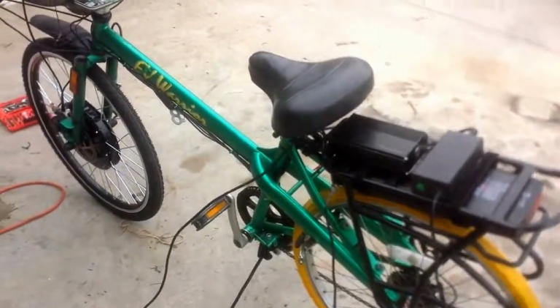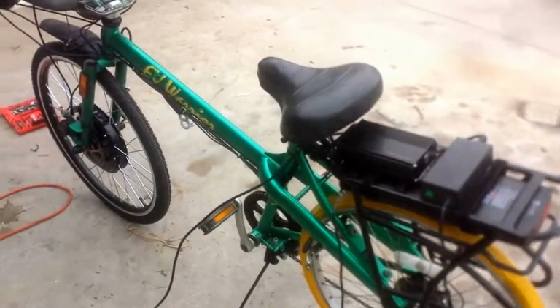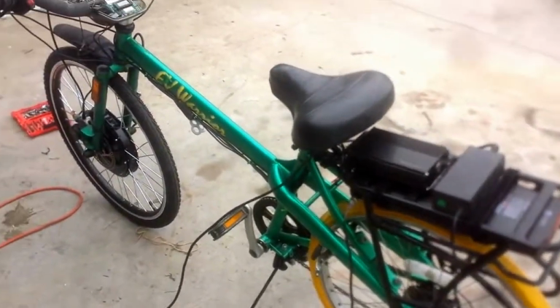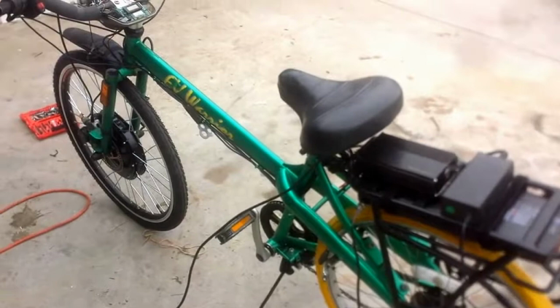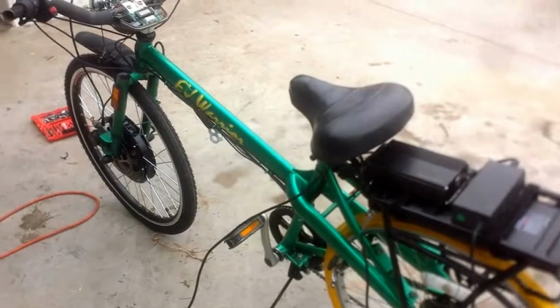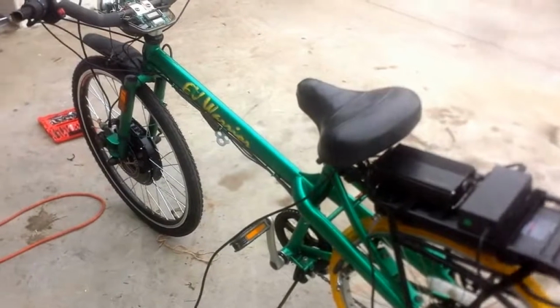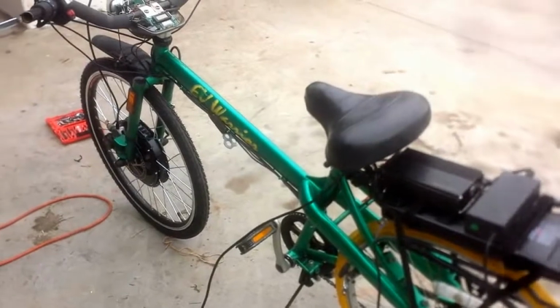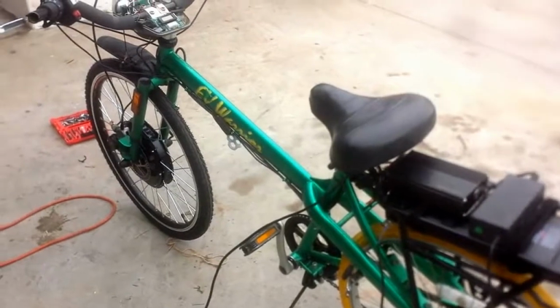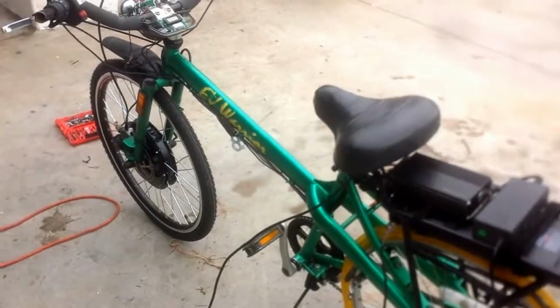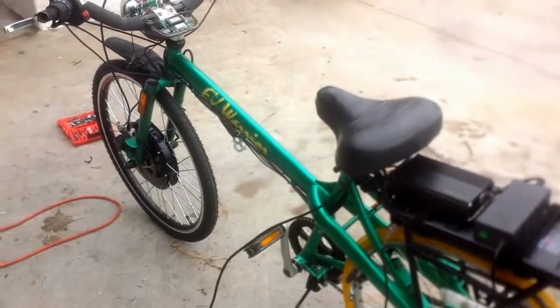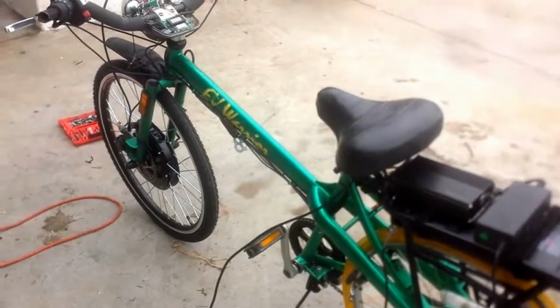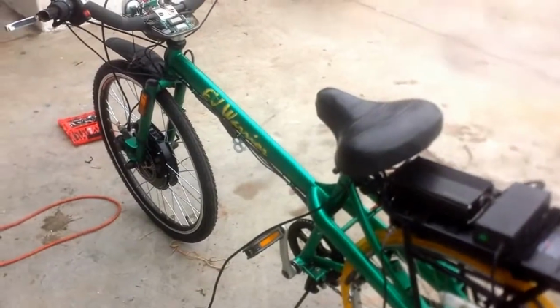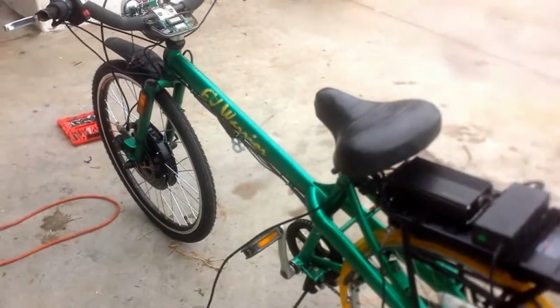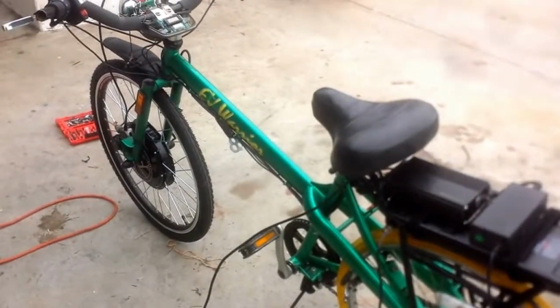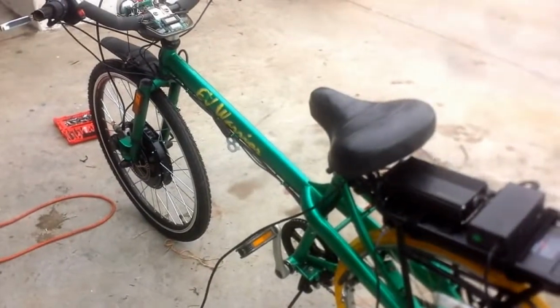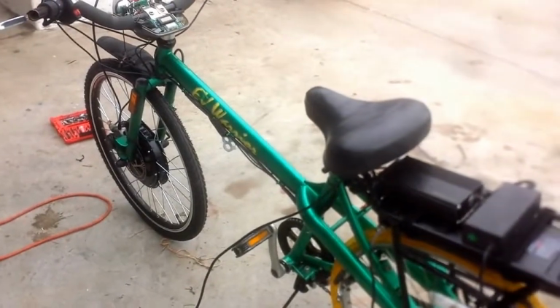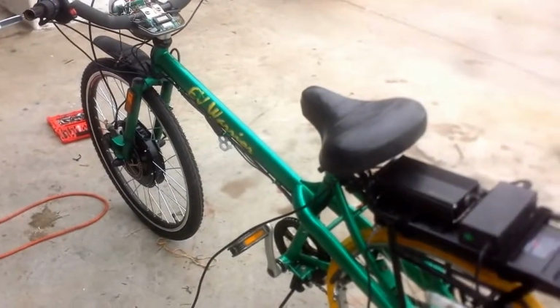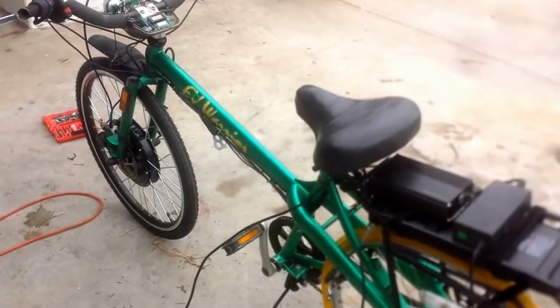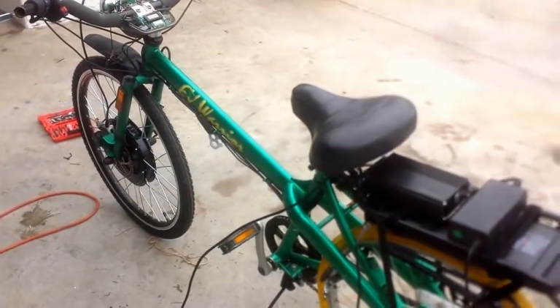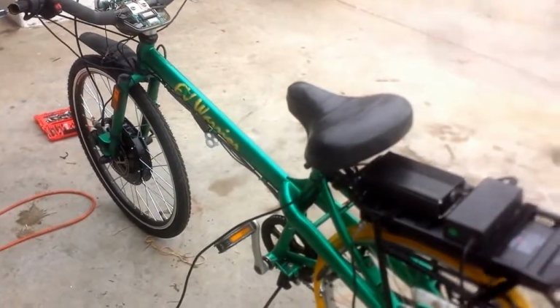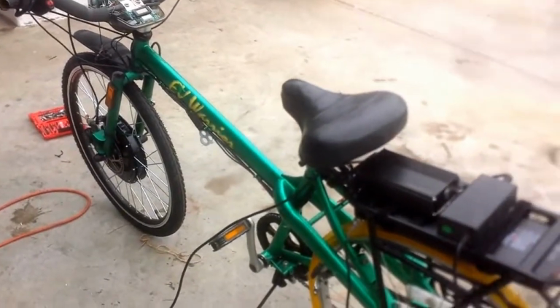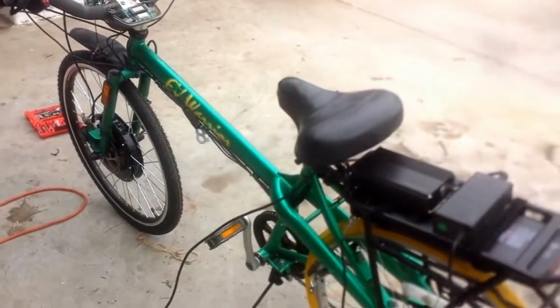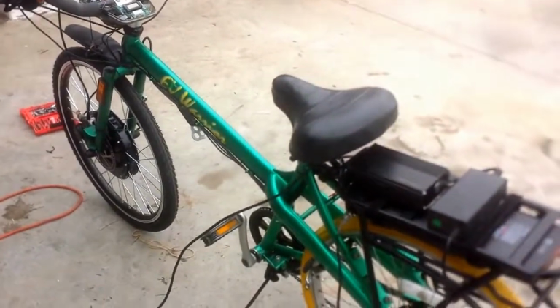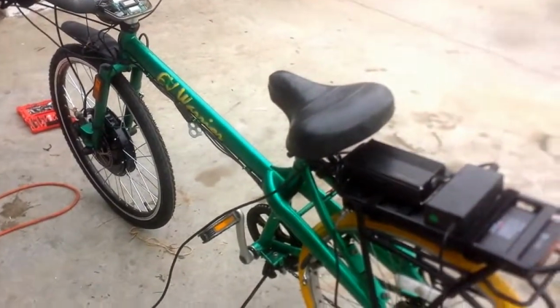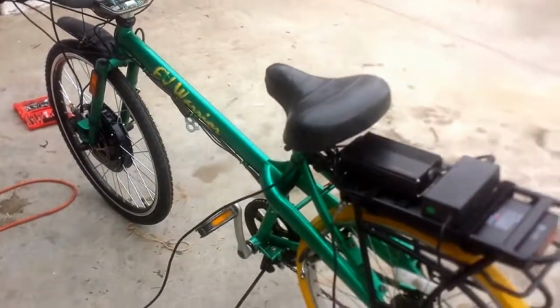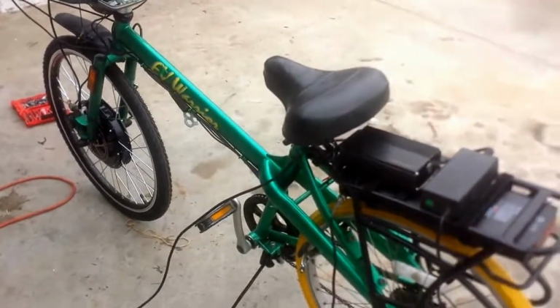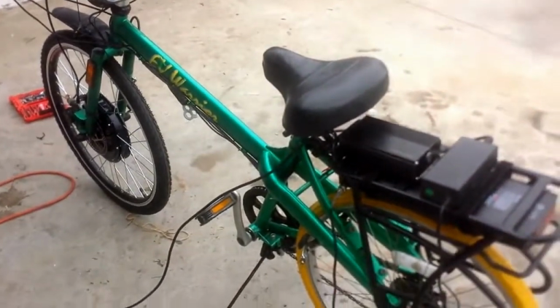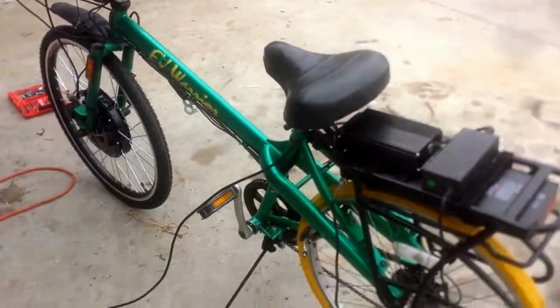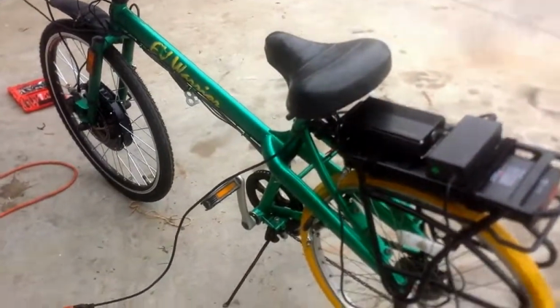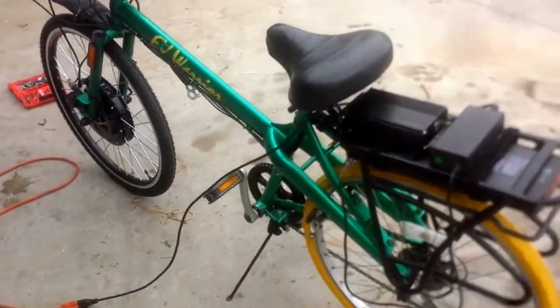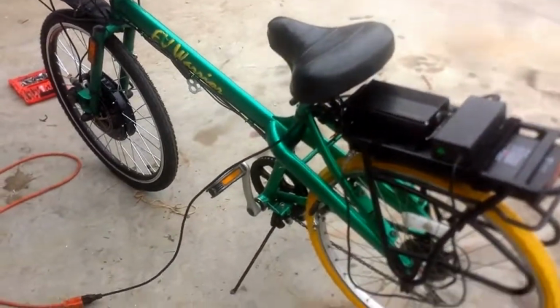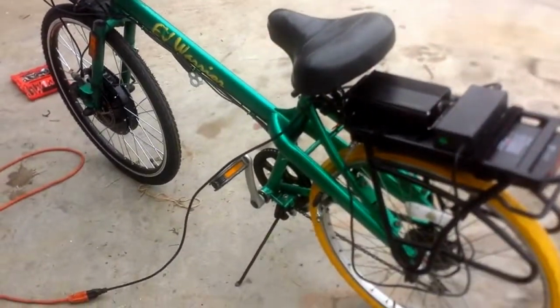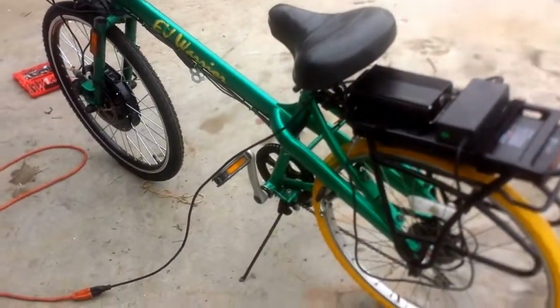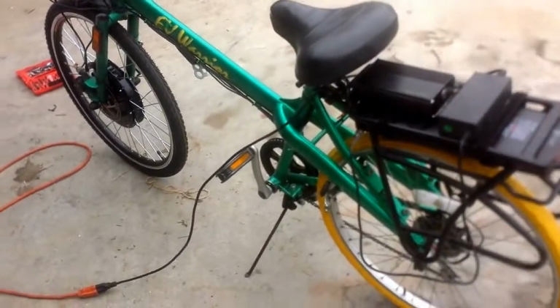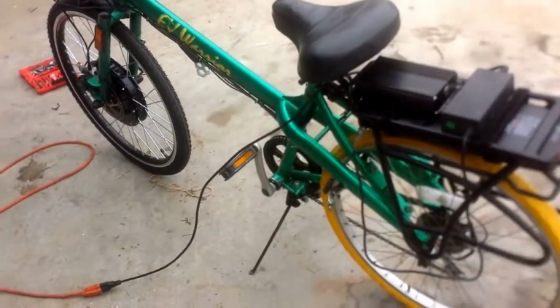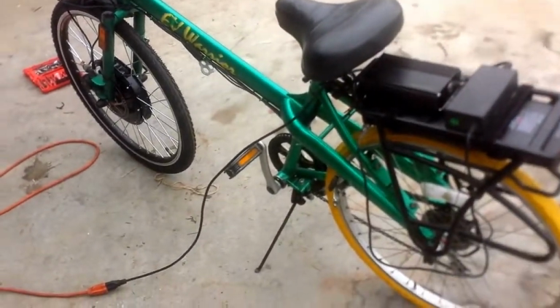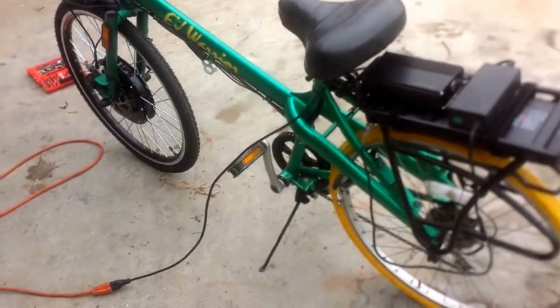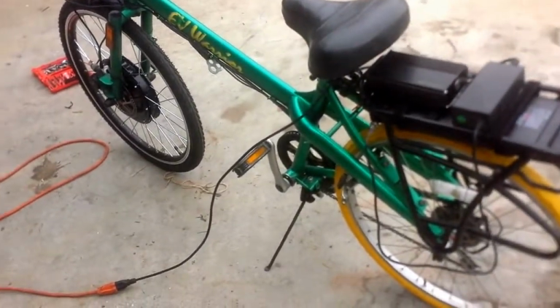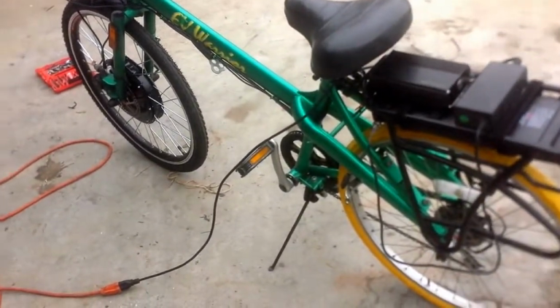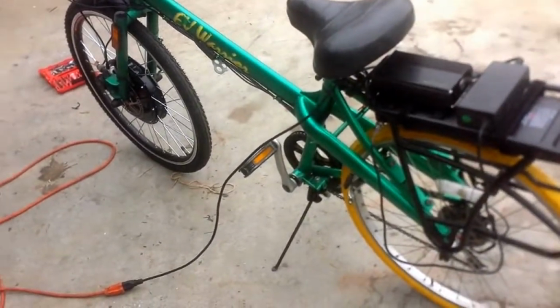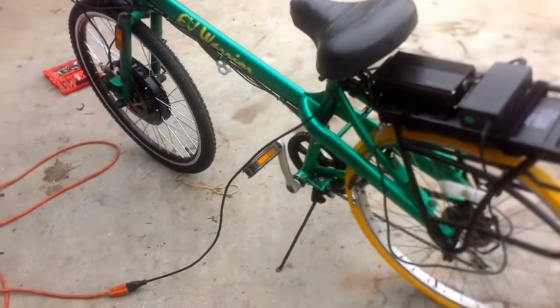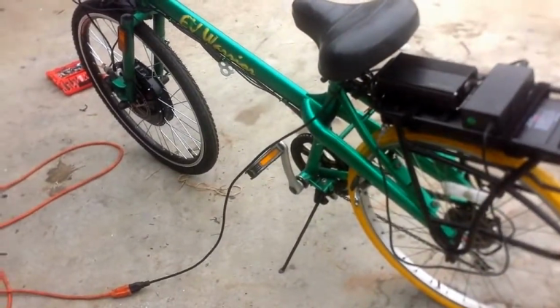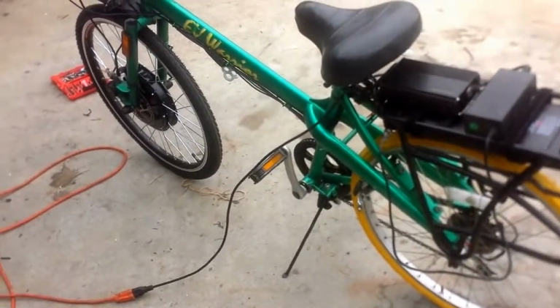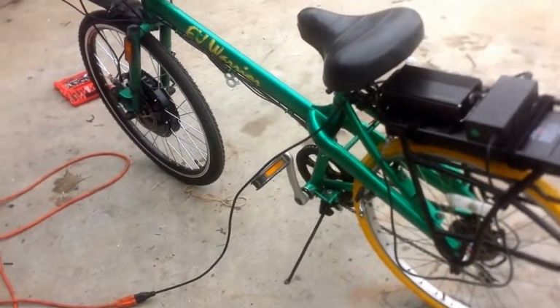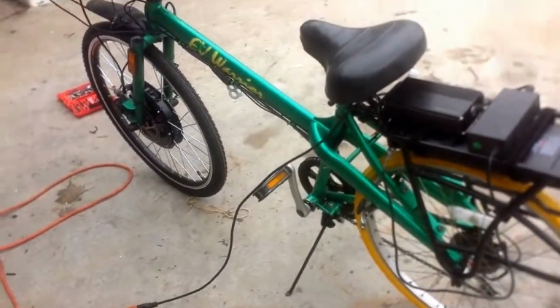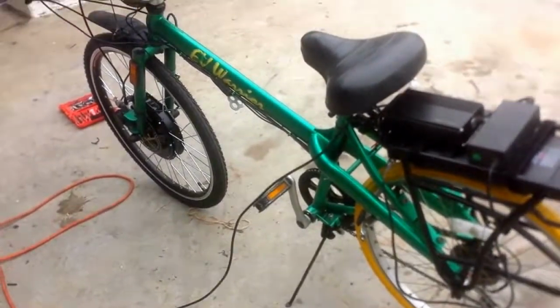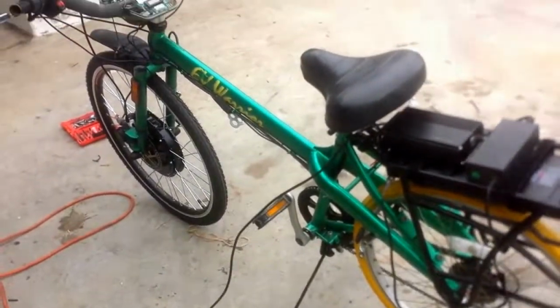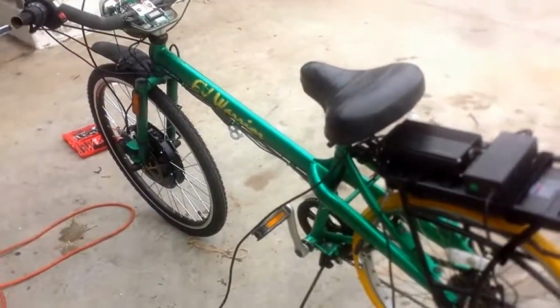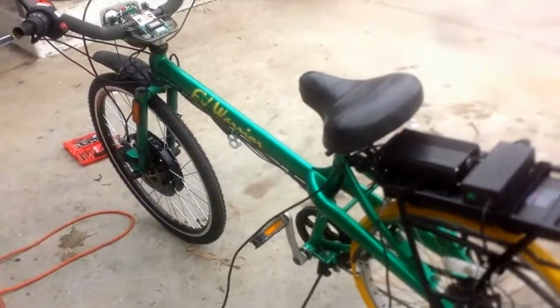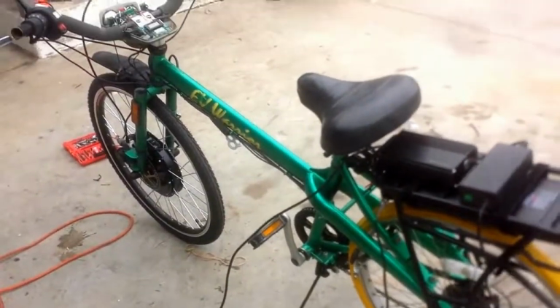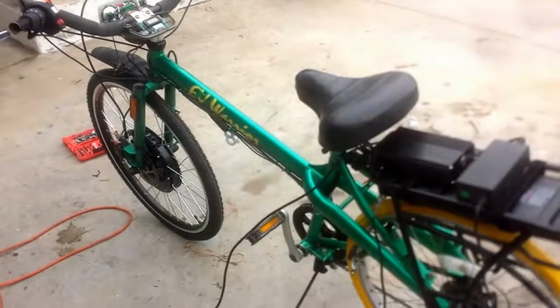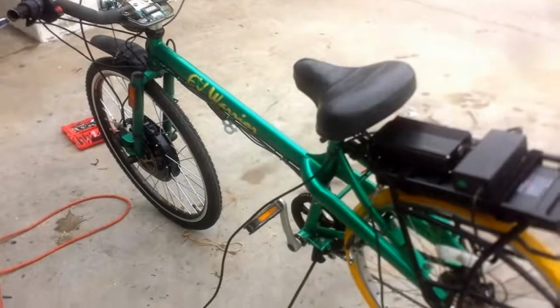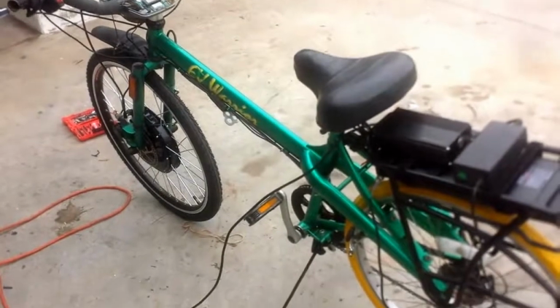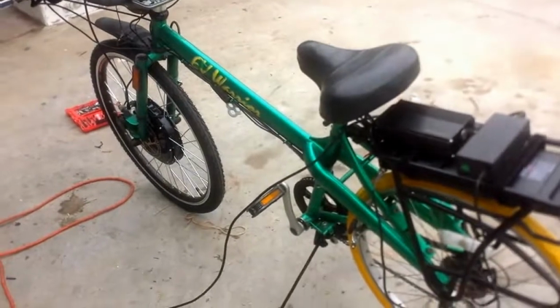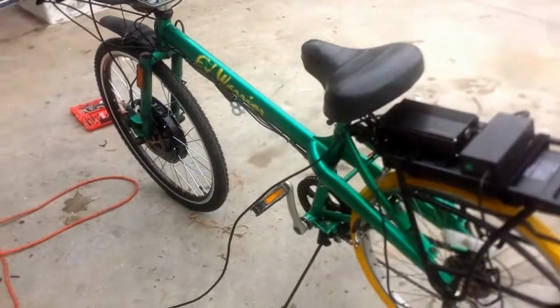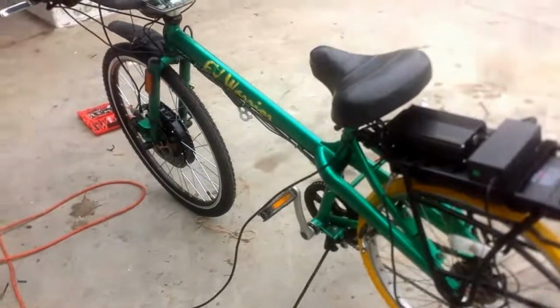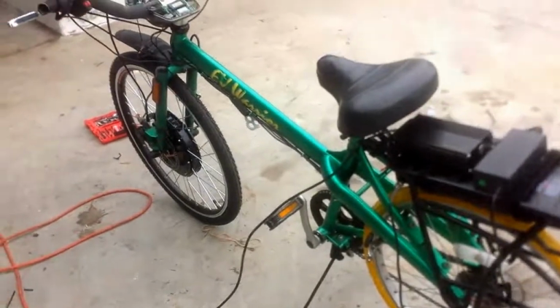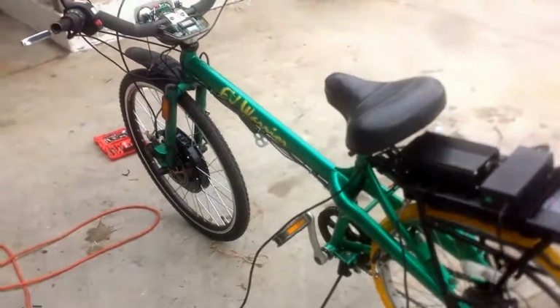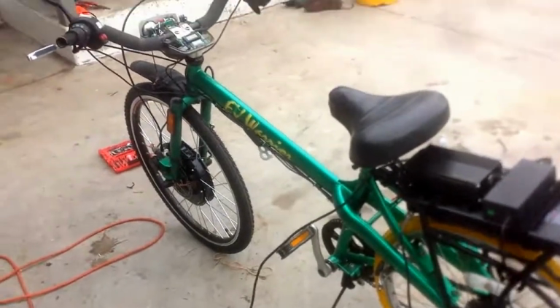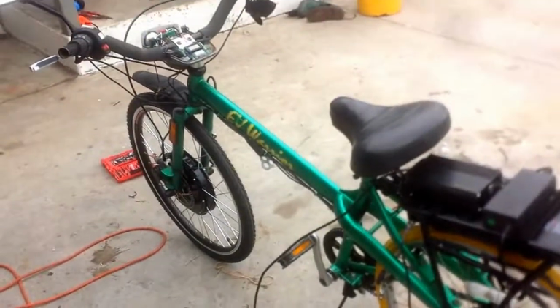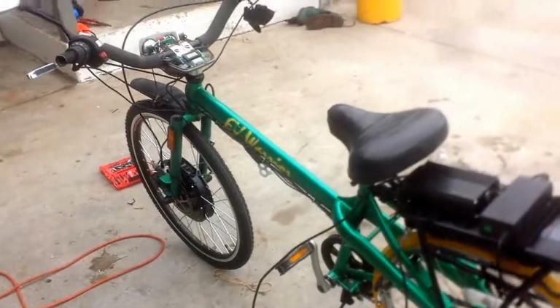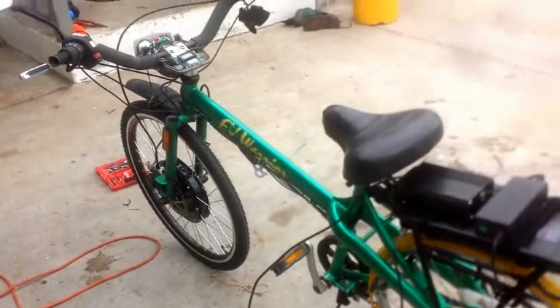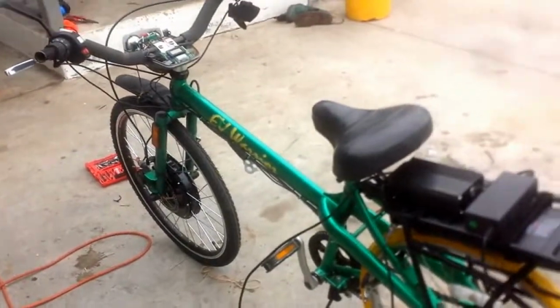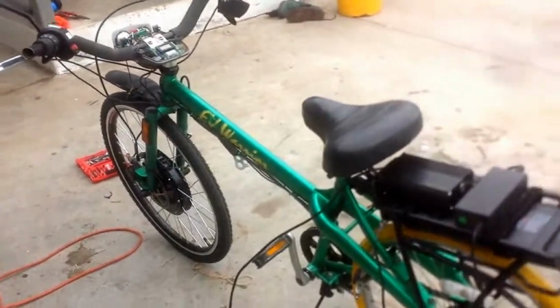Next one's going to be the Z pizza bike. Oh yeah — 60 amp, 2000-watt controller. Have a good one.